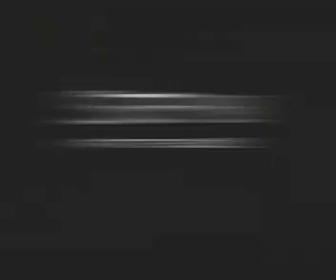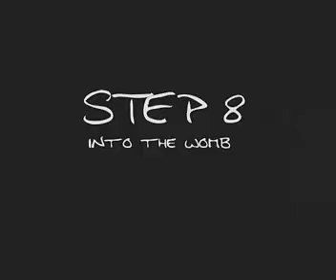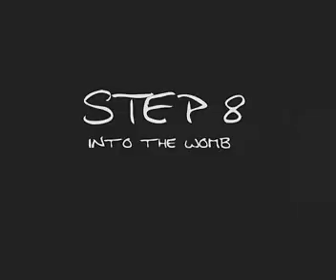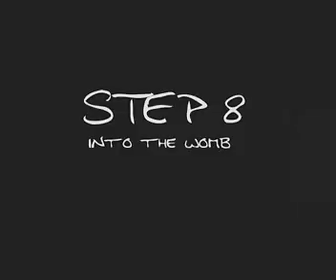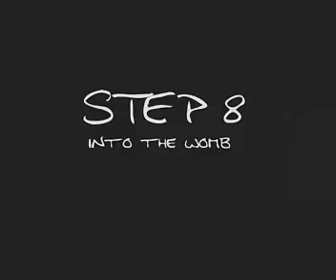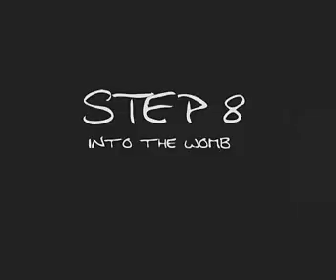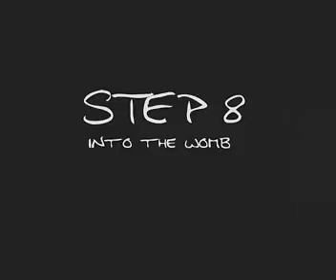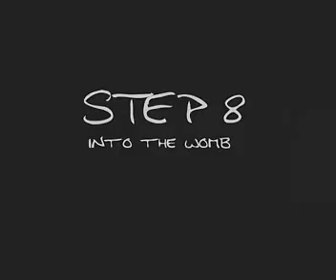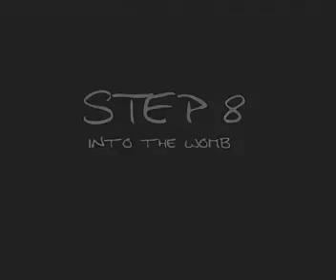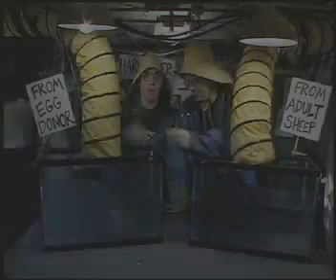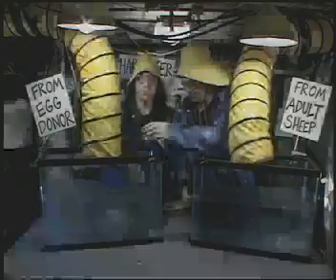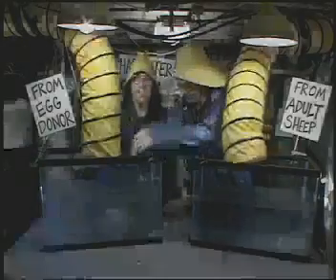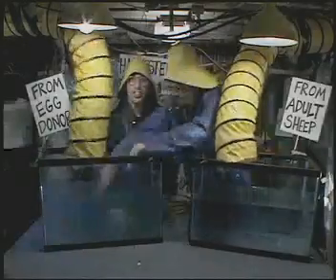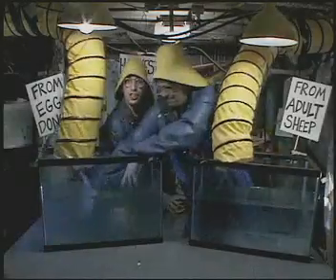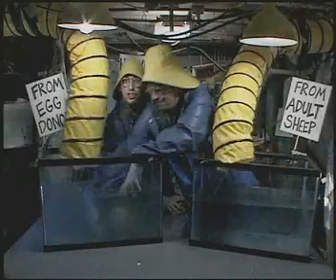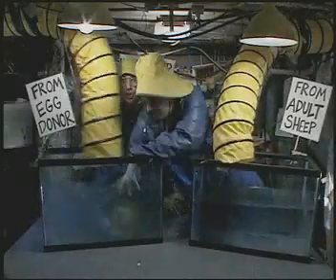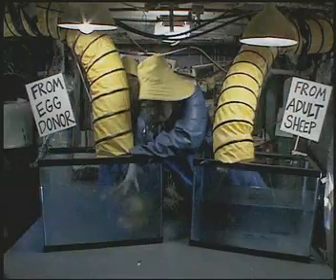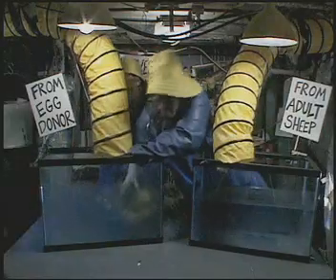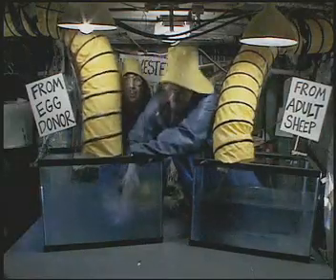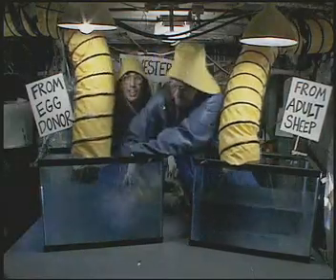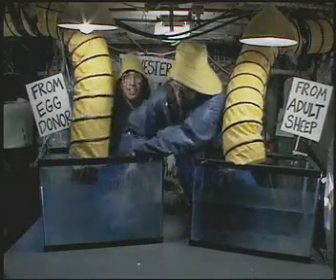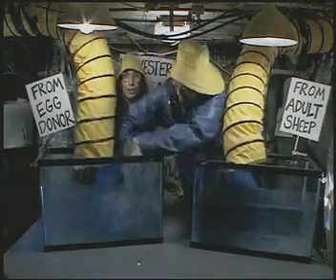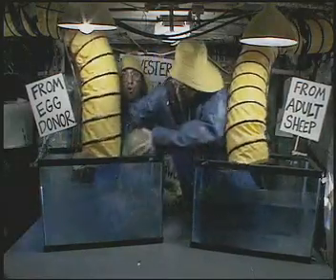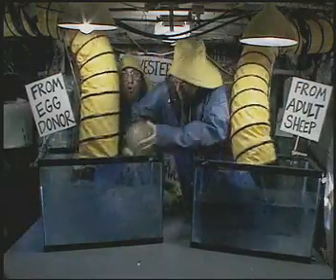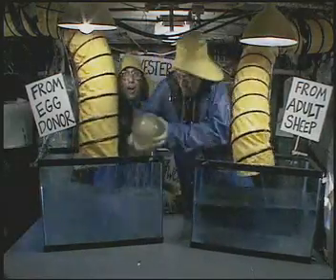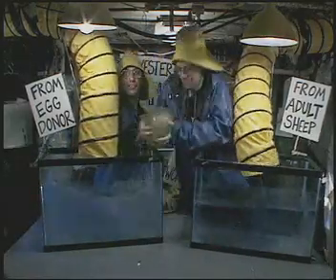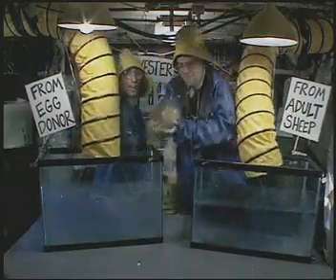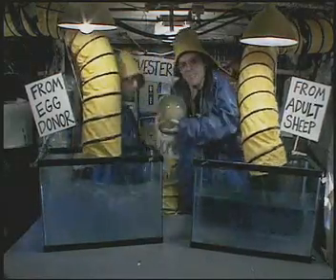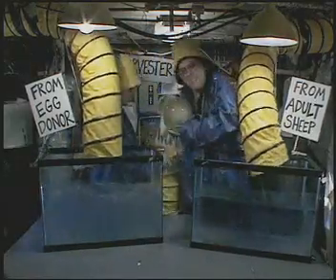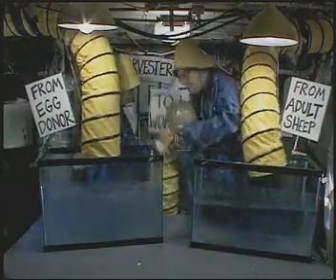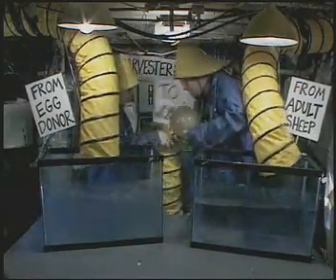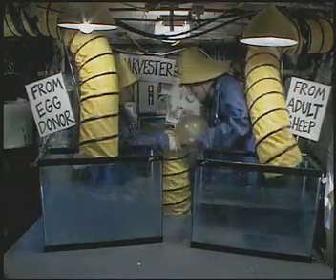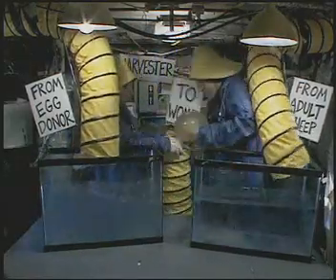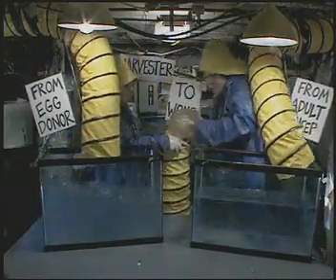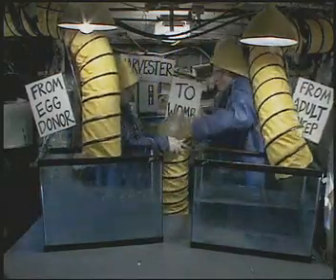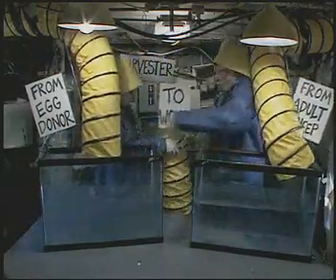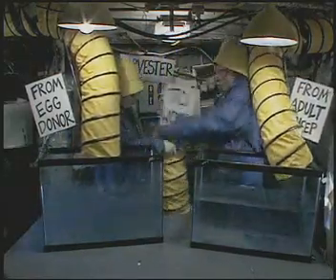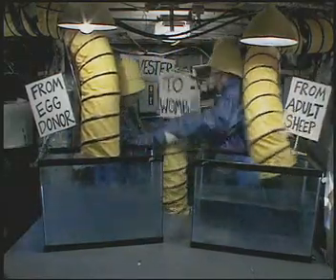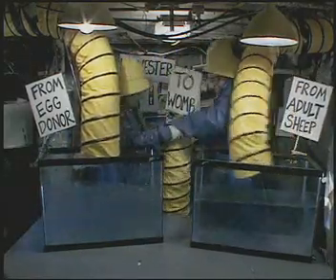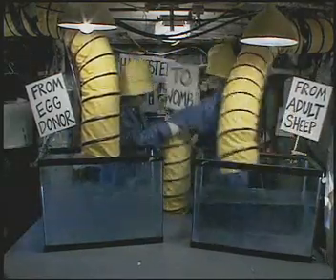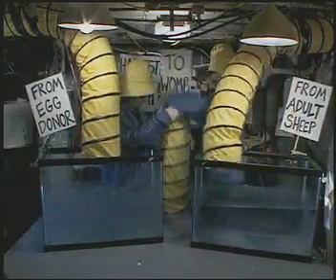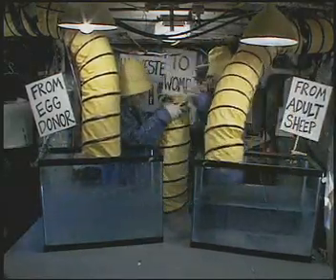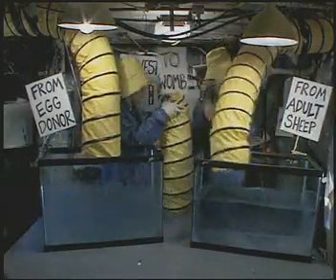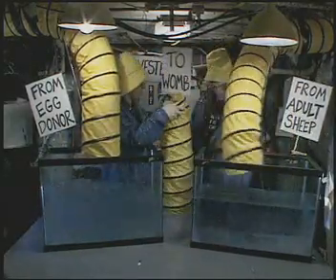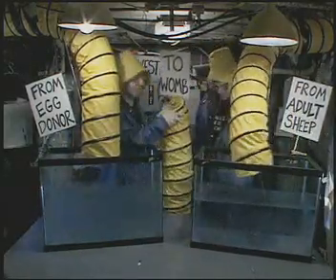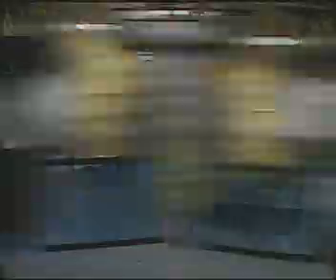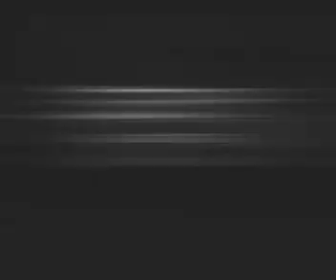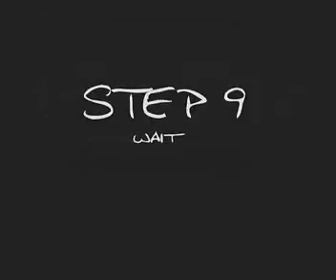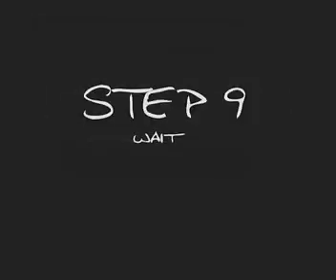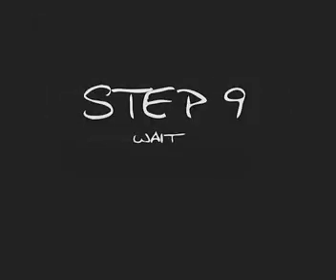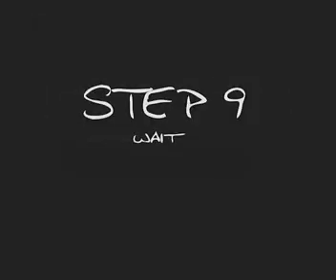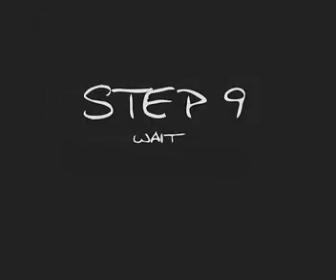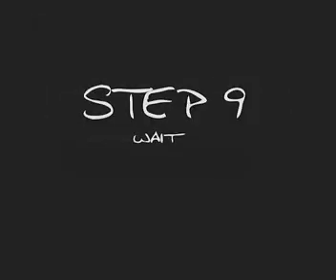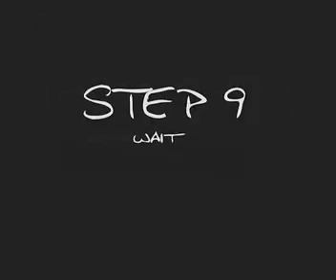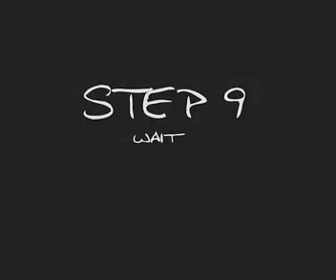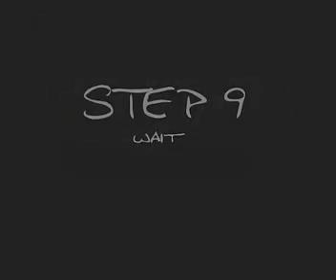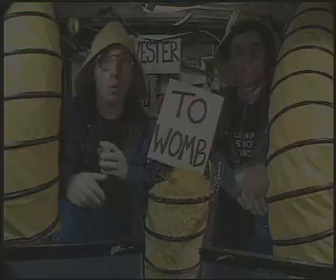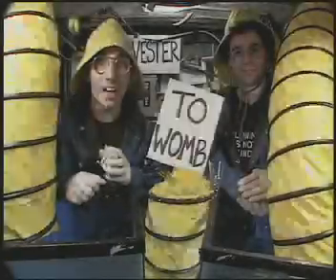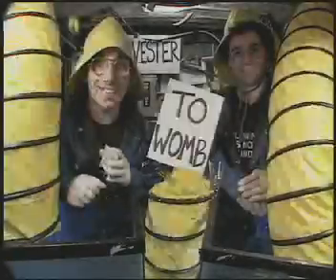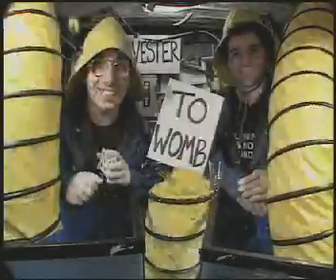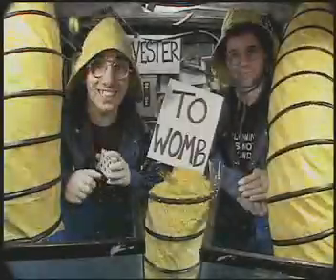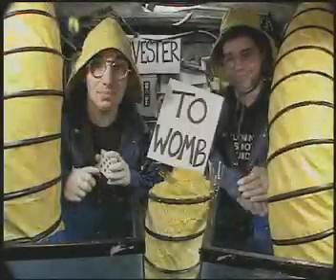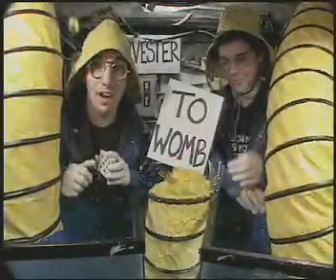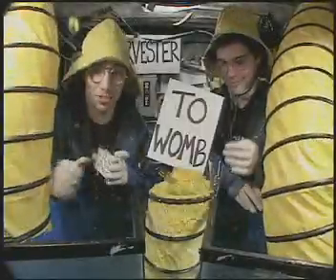Step 8: Place this new cell into the womb of another sheep. Step 9: Wait 6 months.